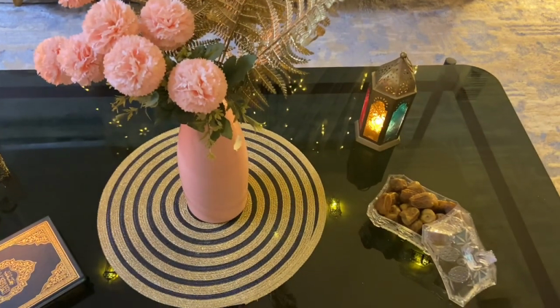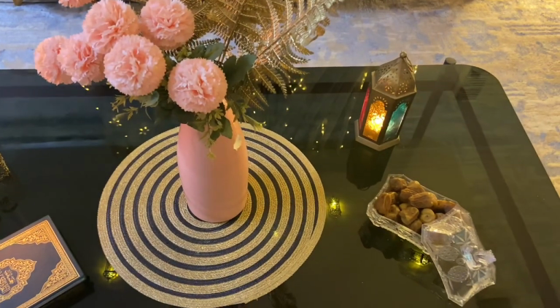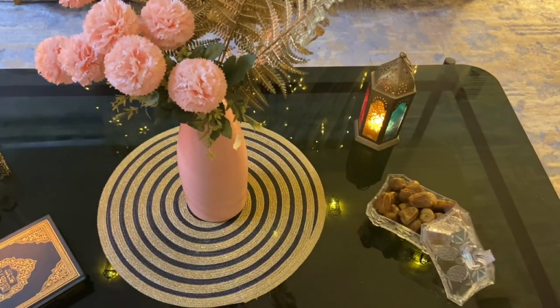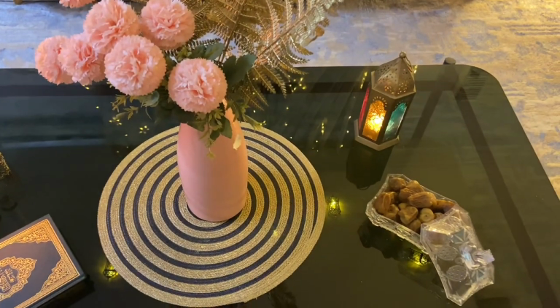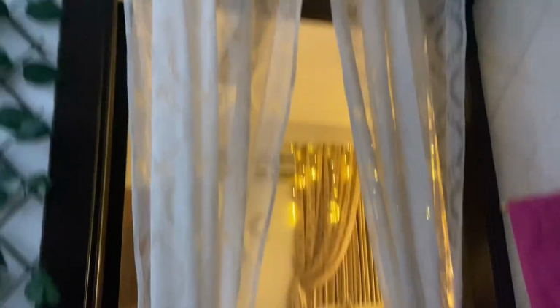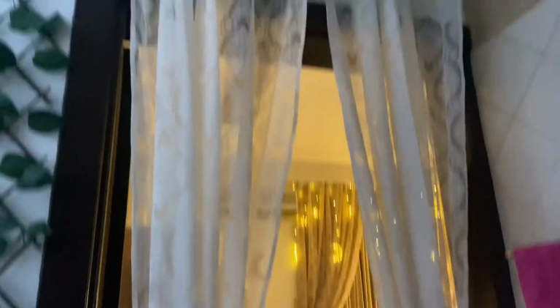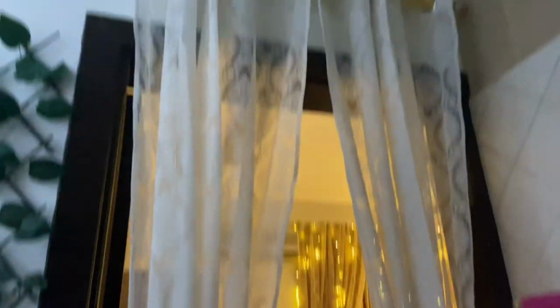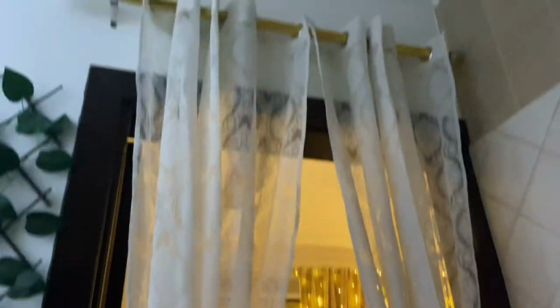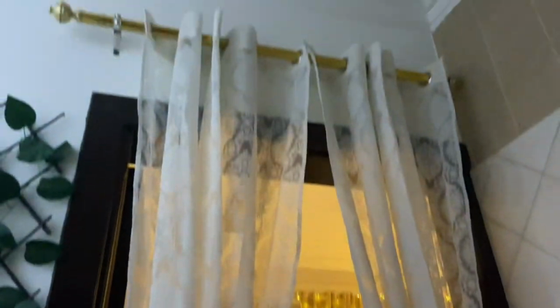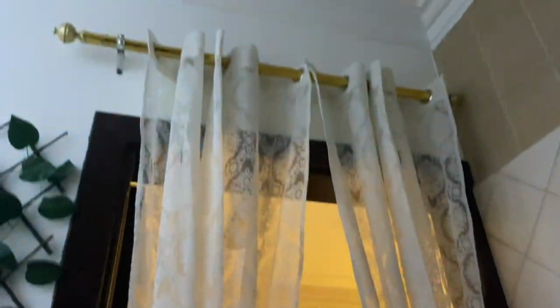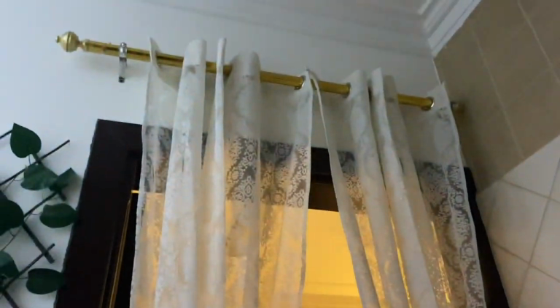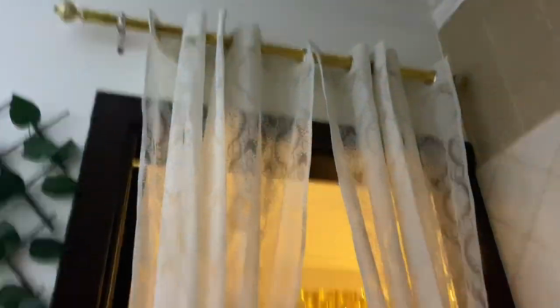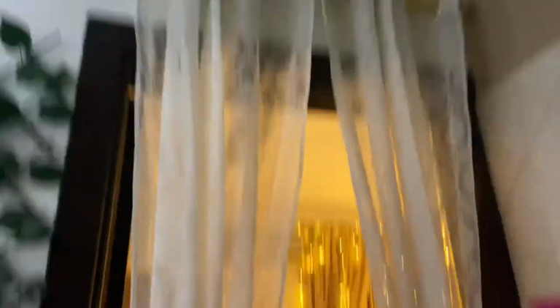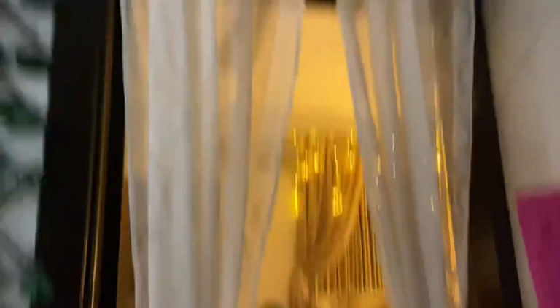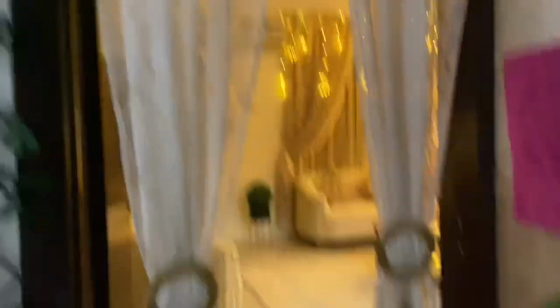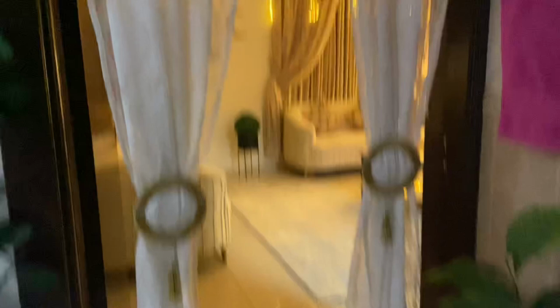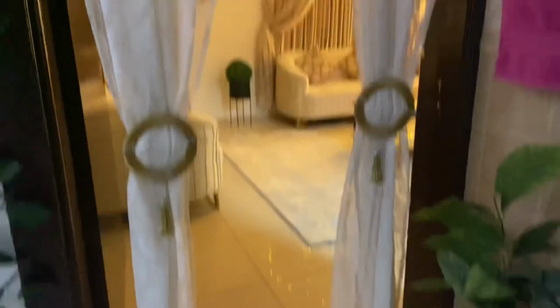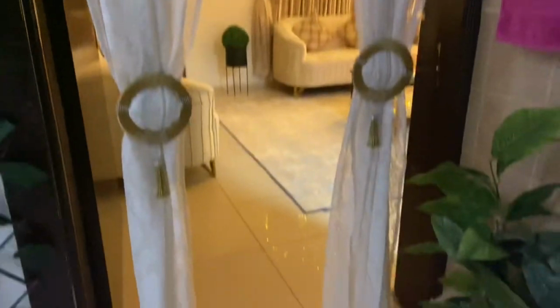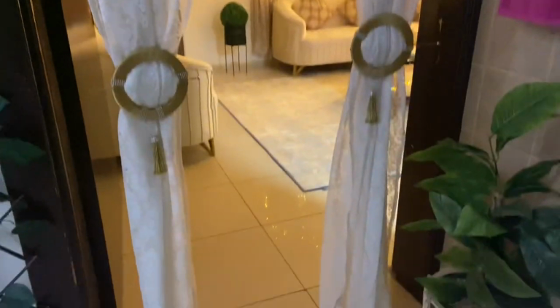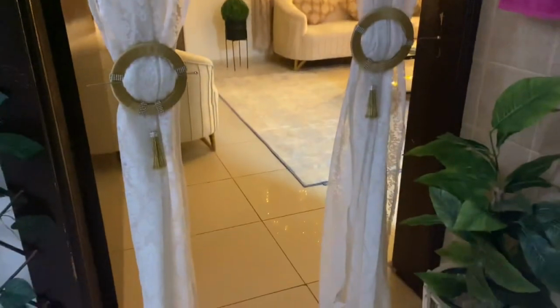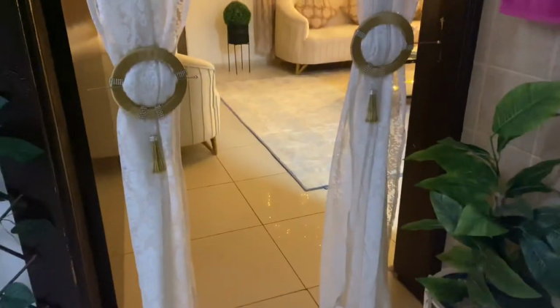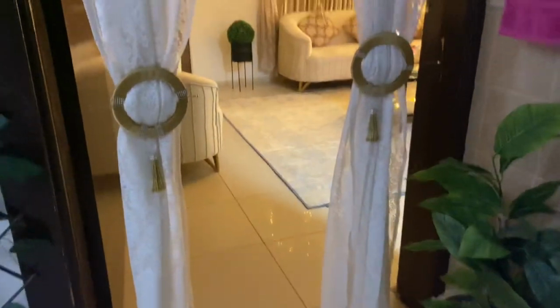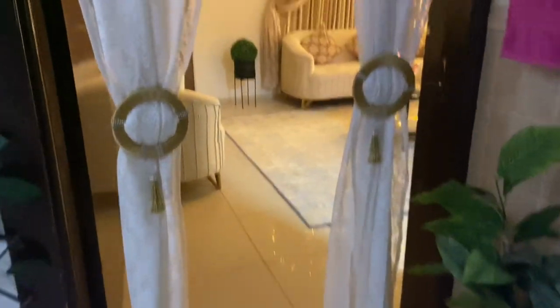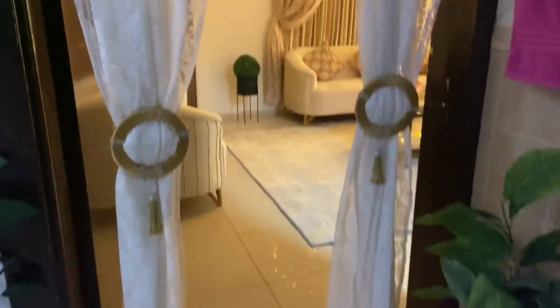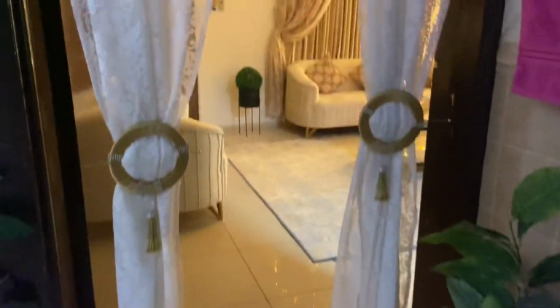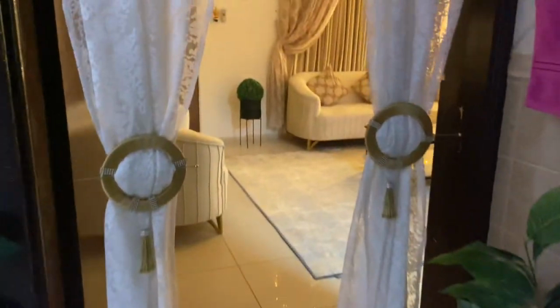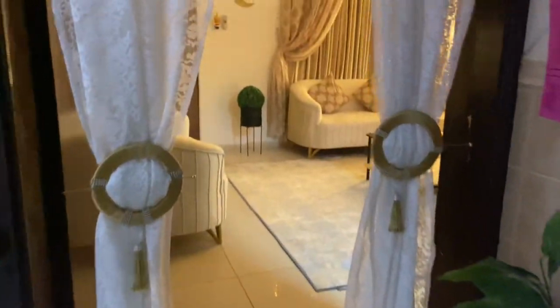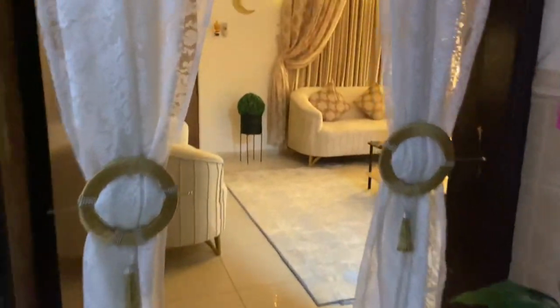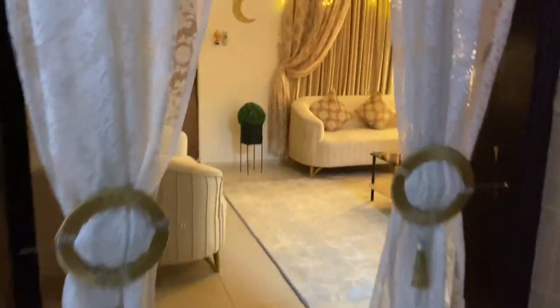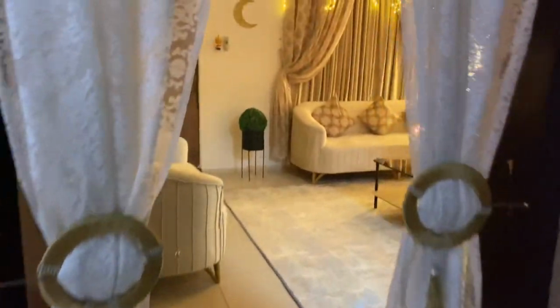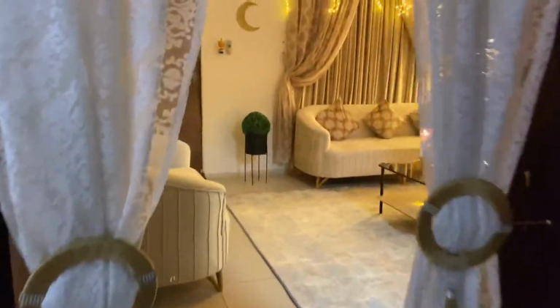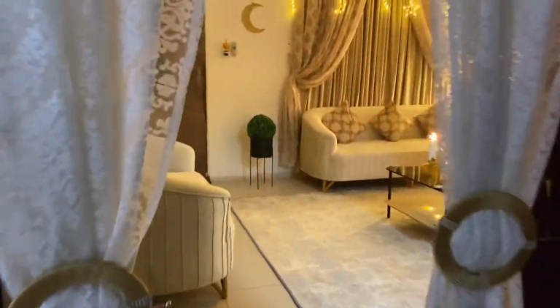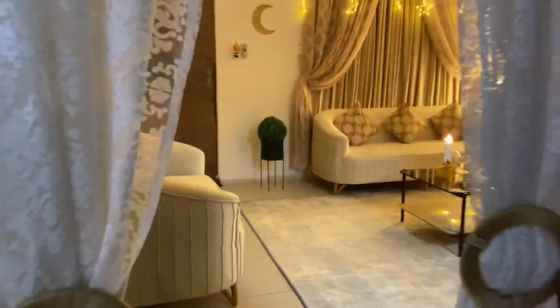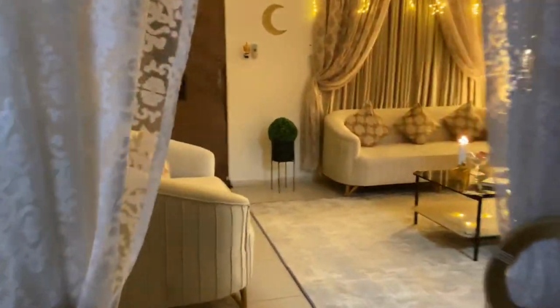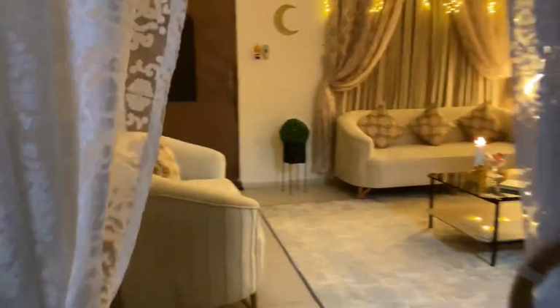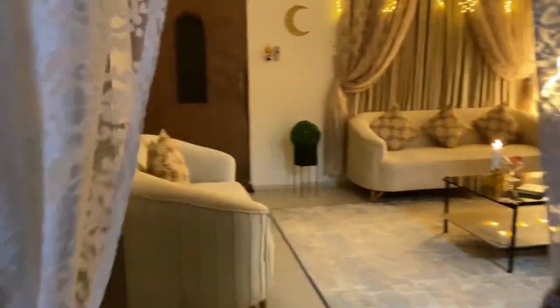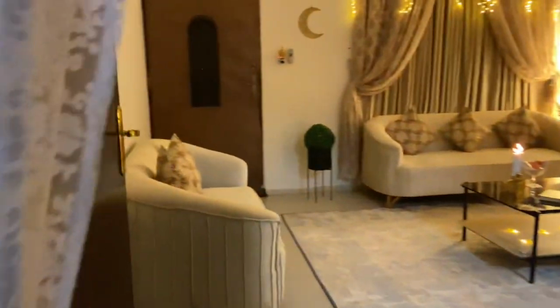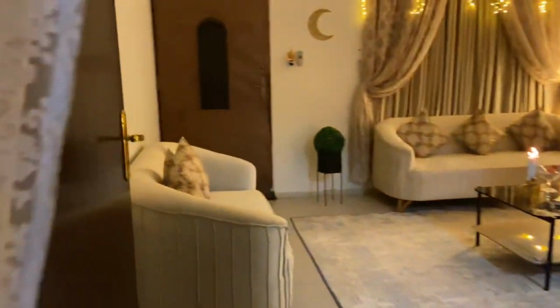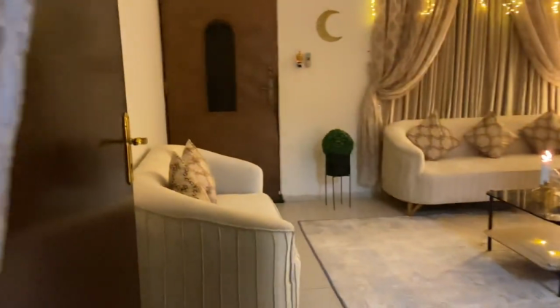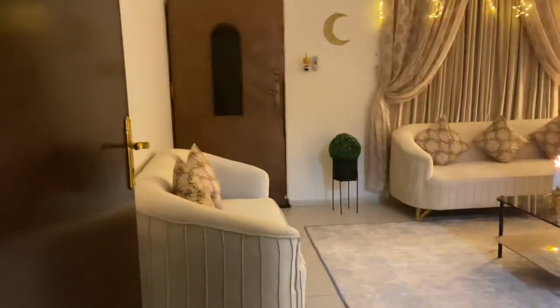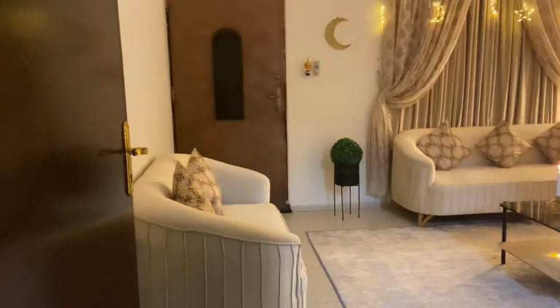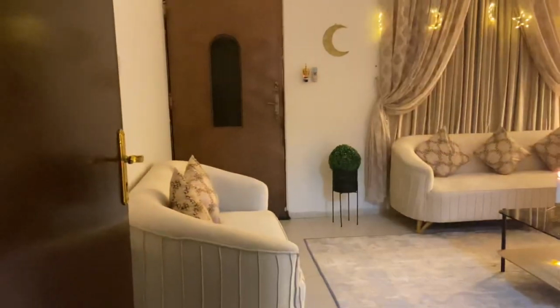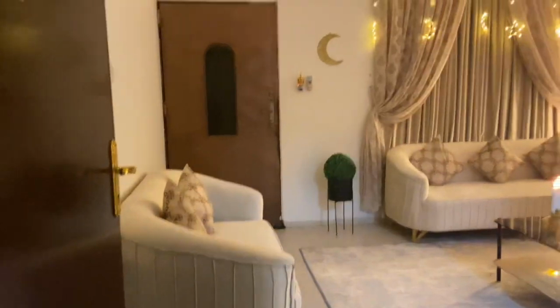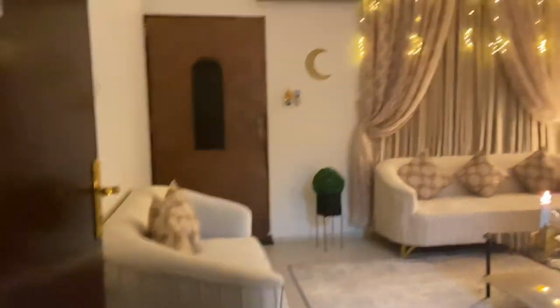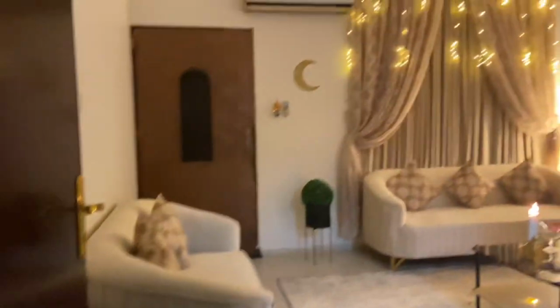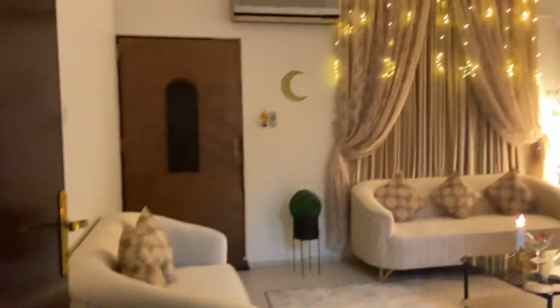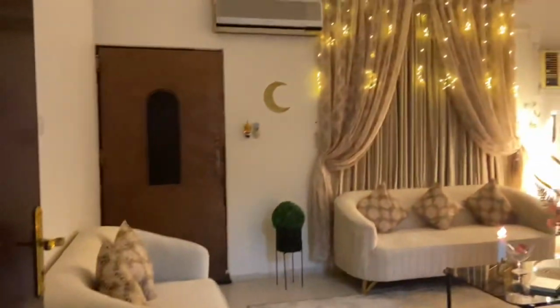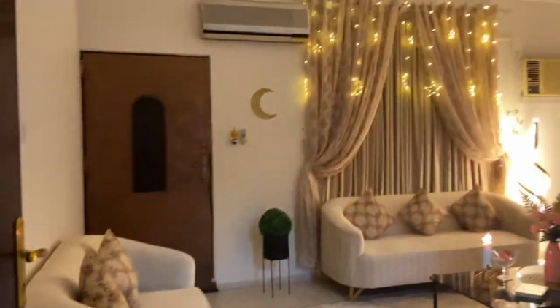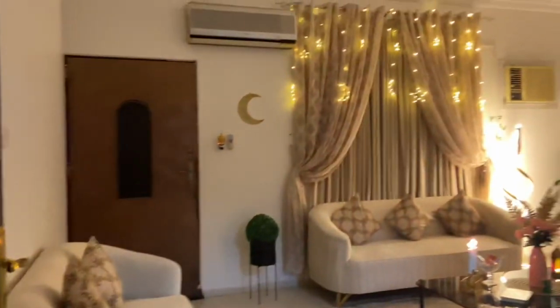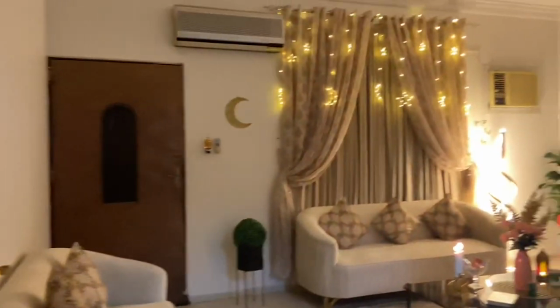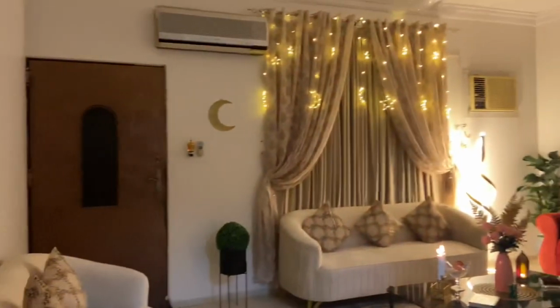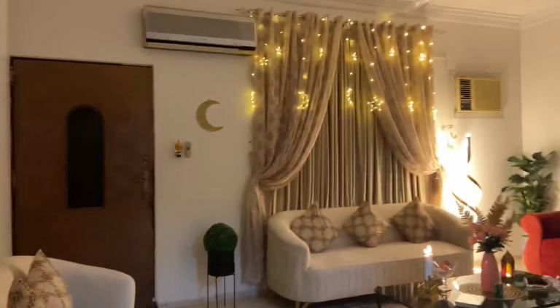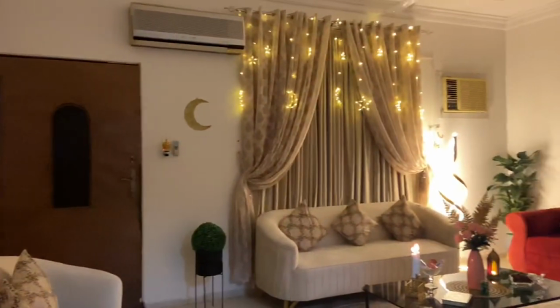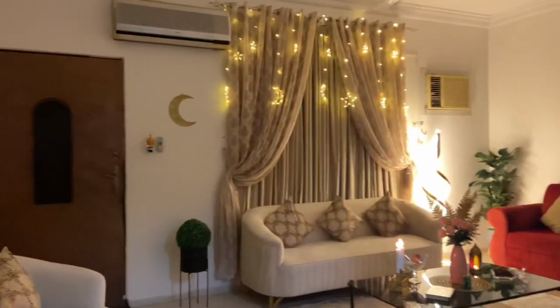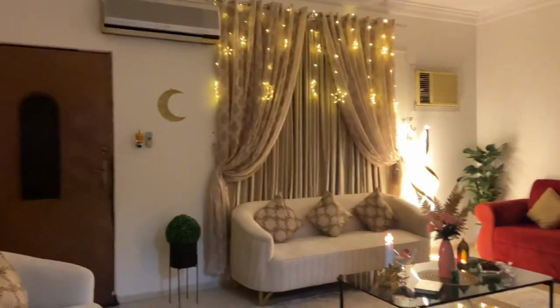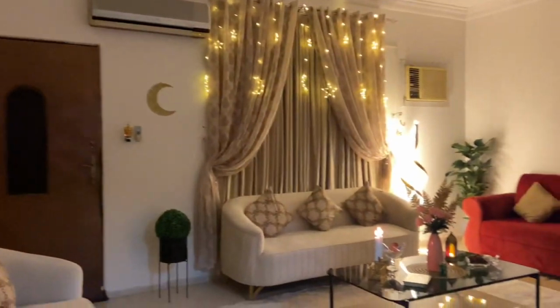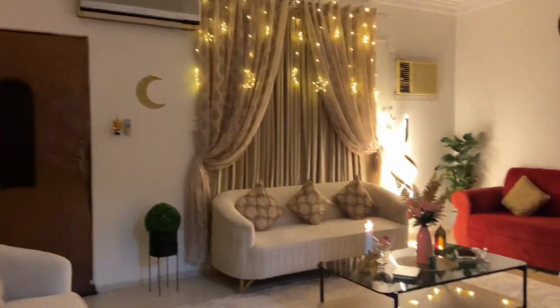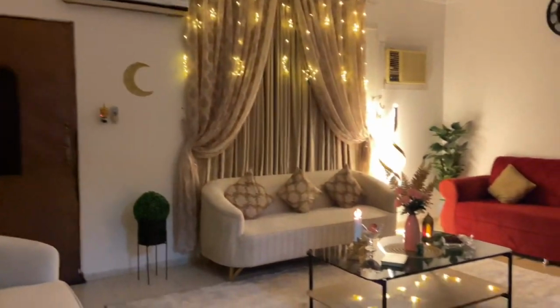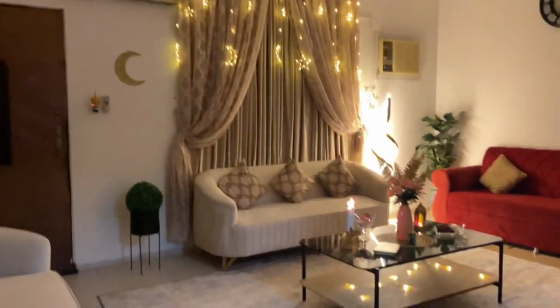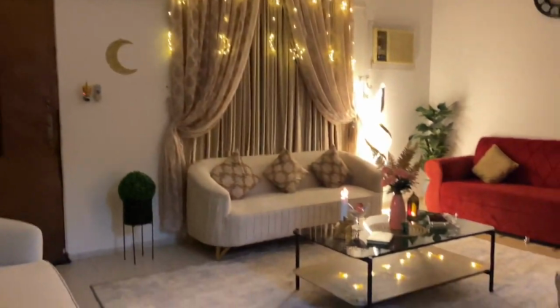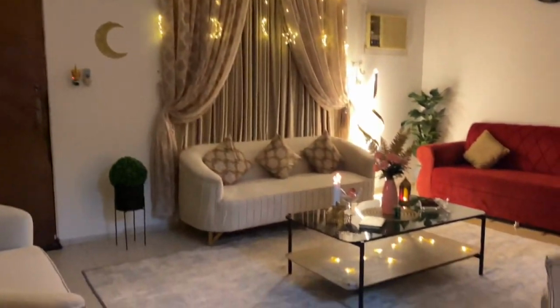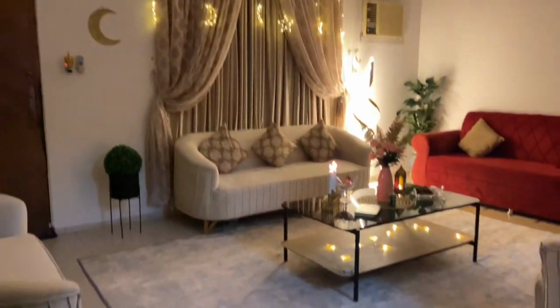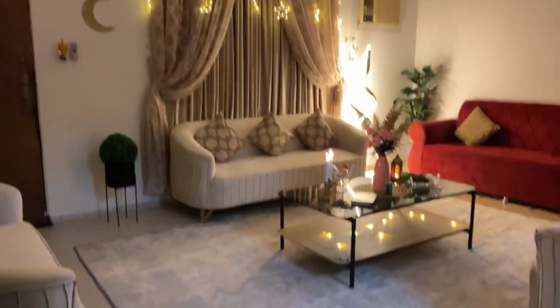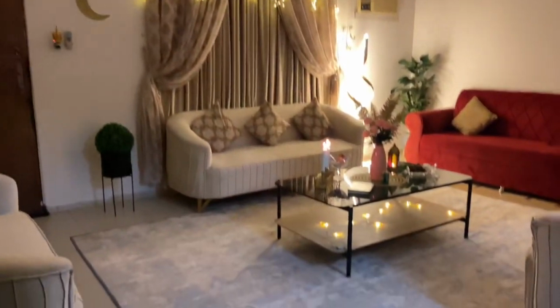We've got these cute white curtains, and now if we enter the hall, you can see the decoration we have set up.